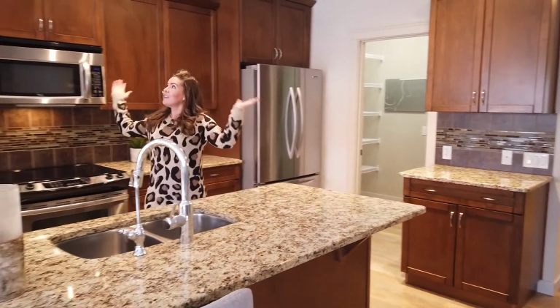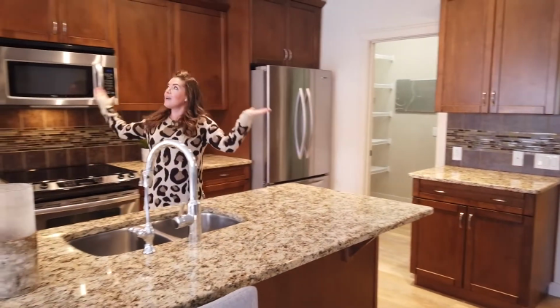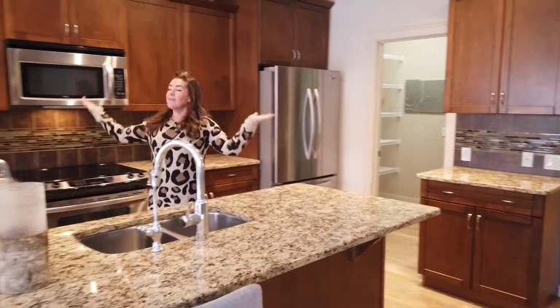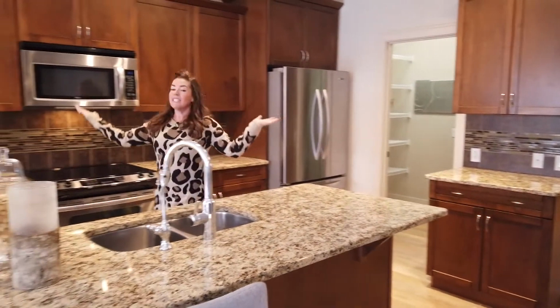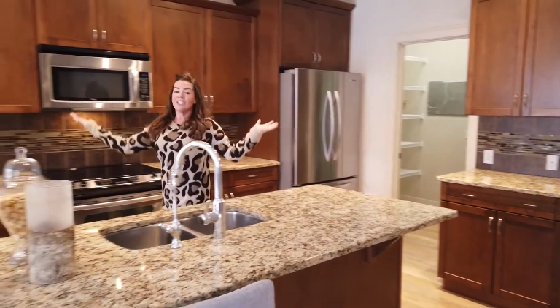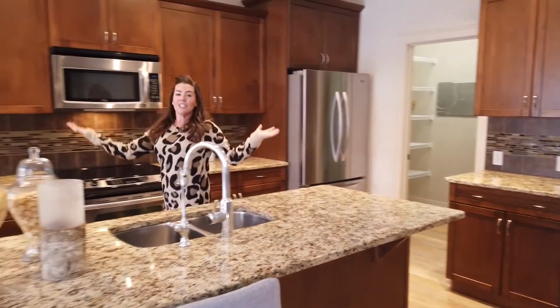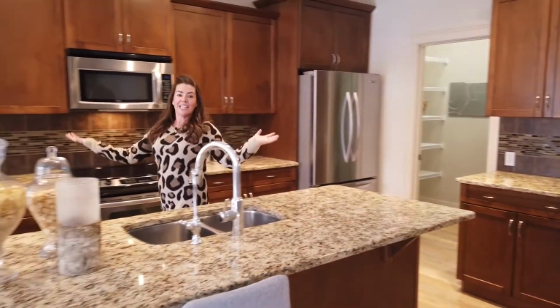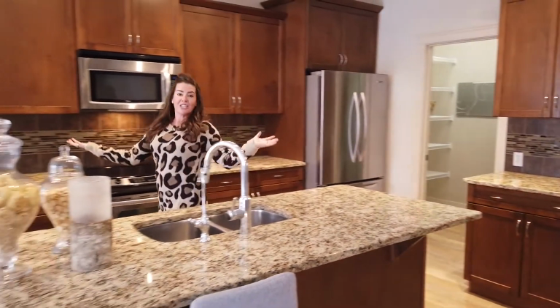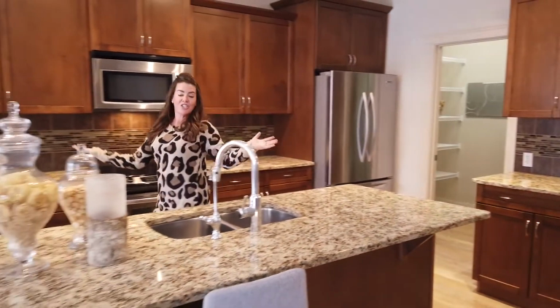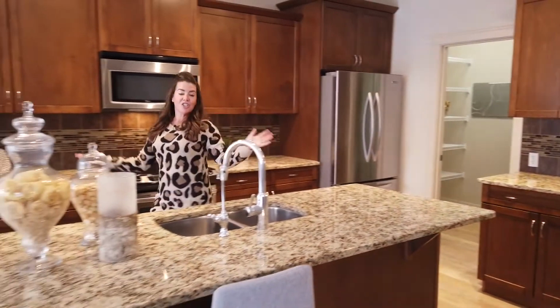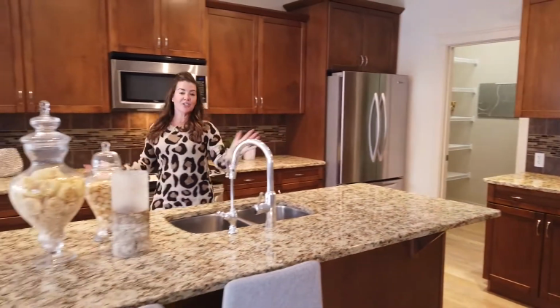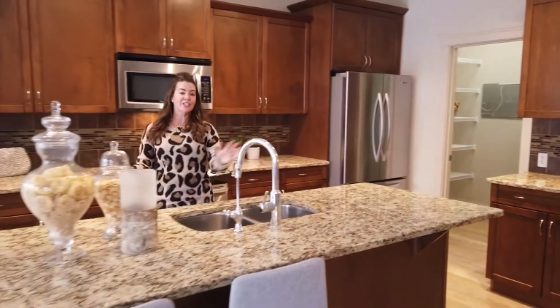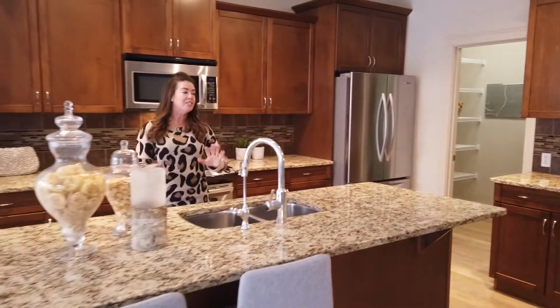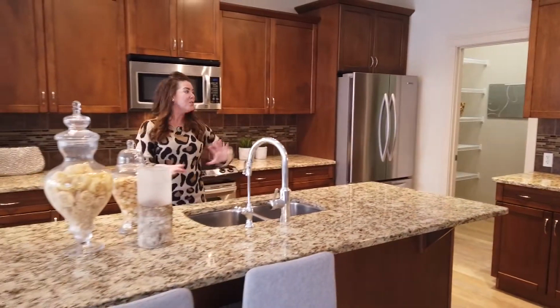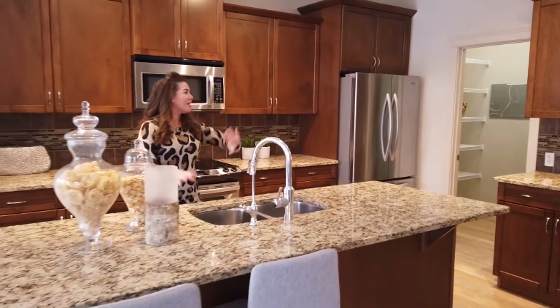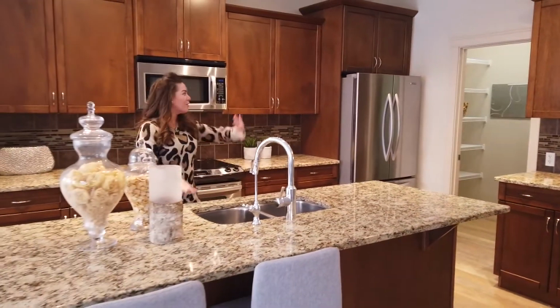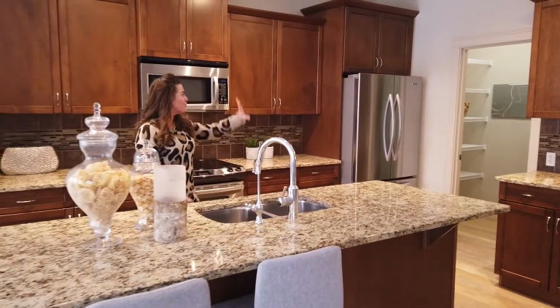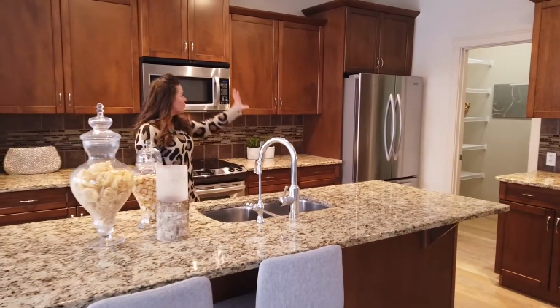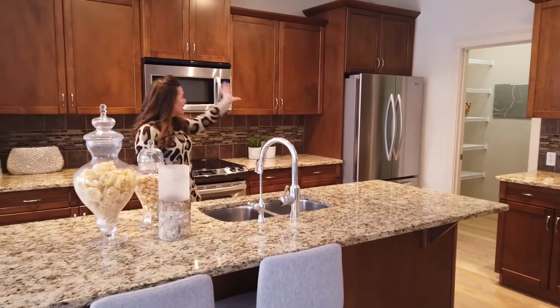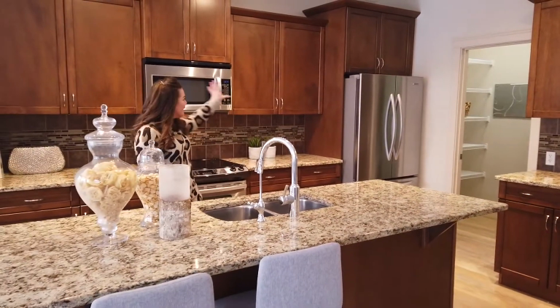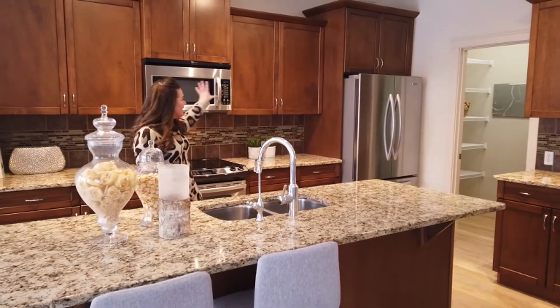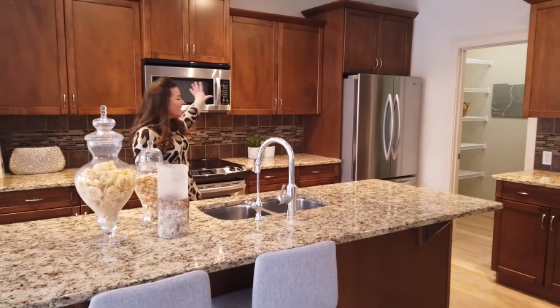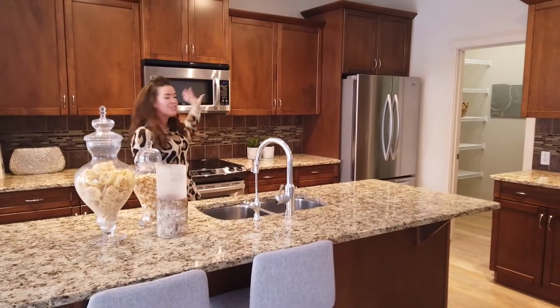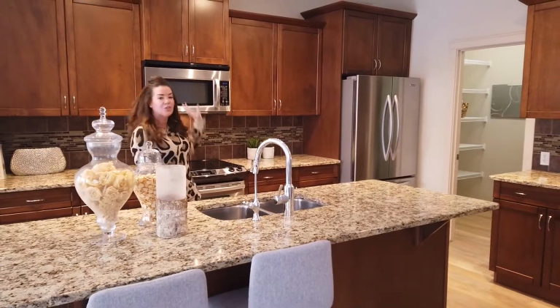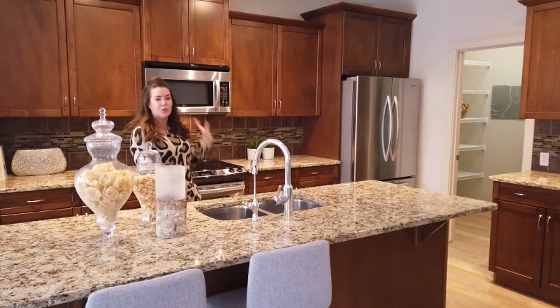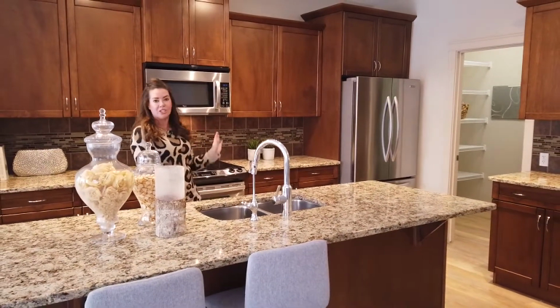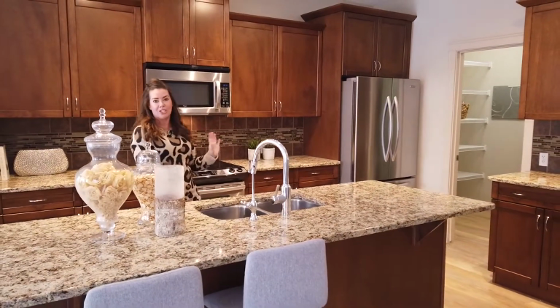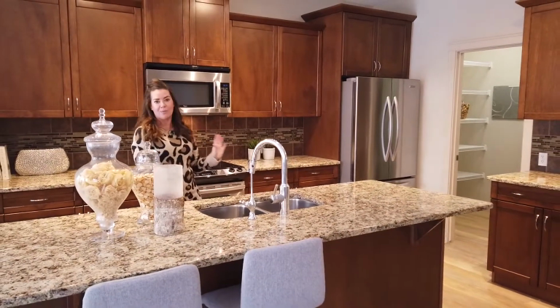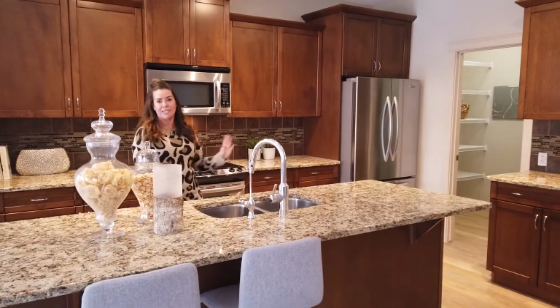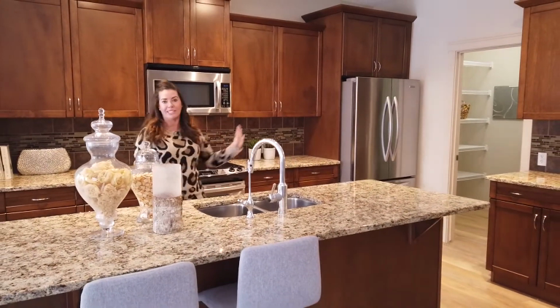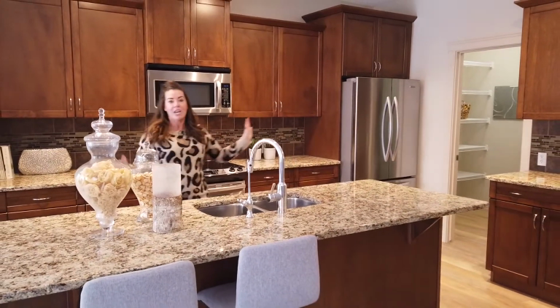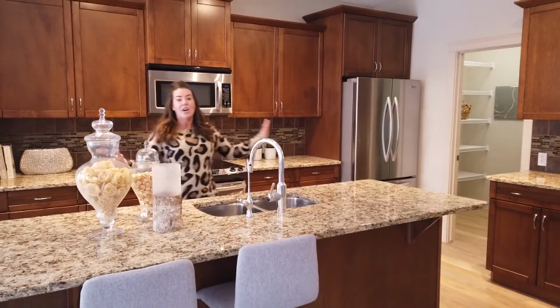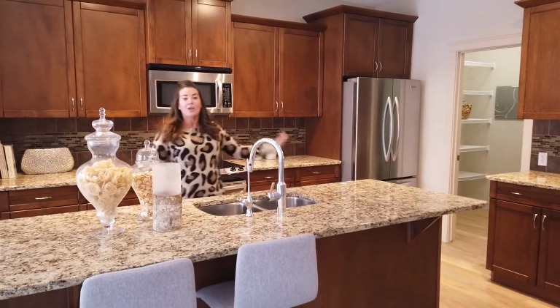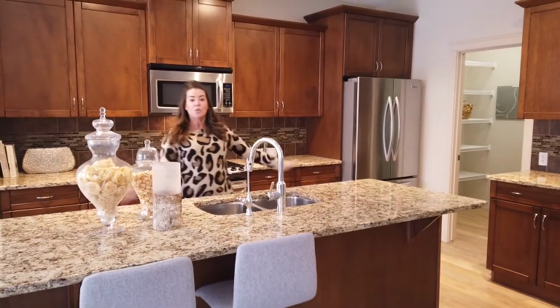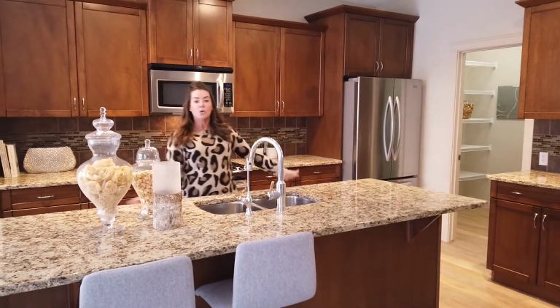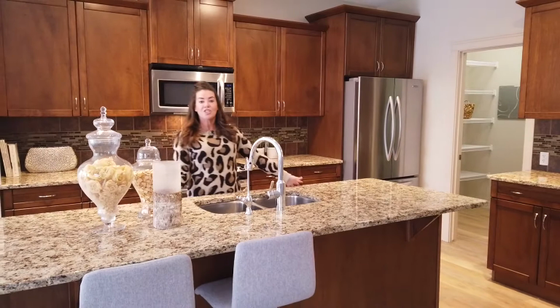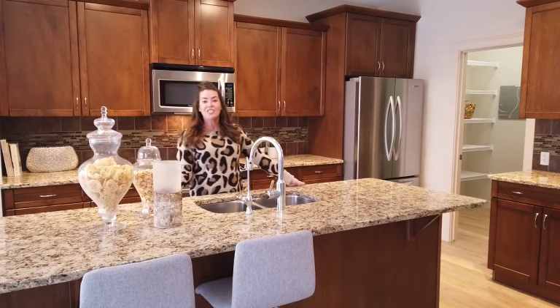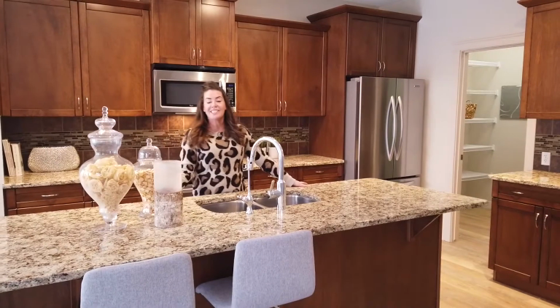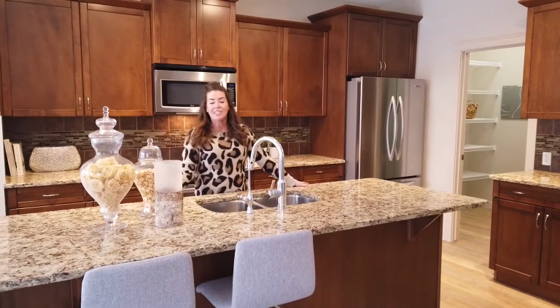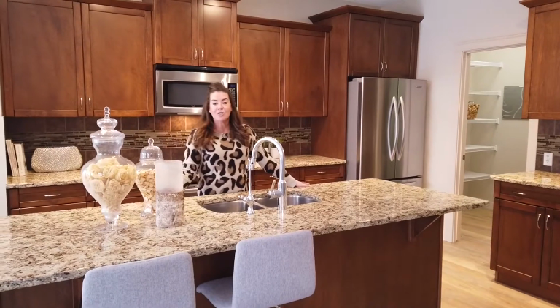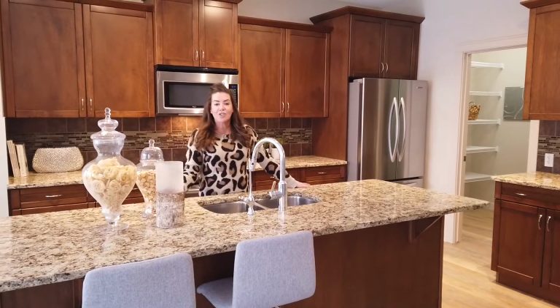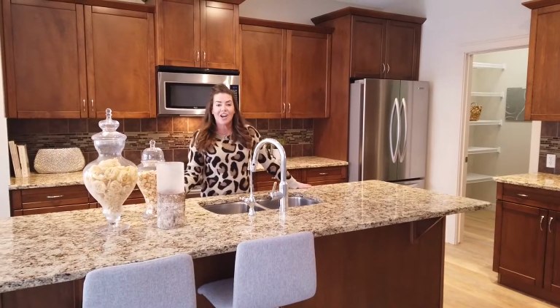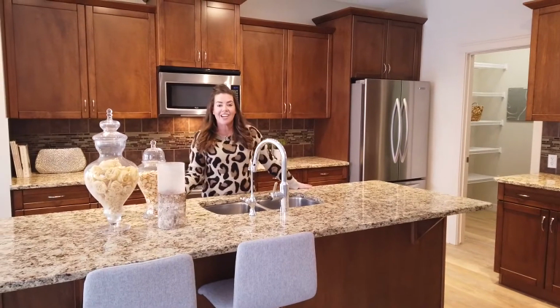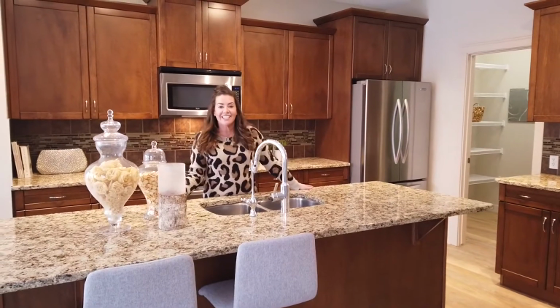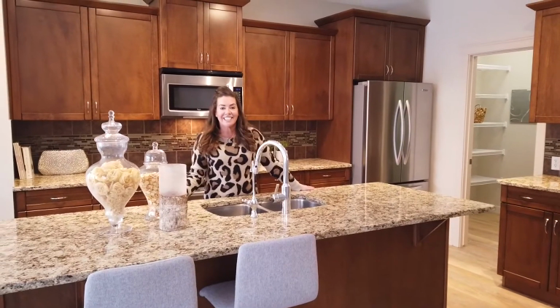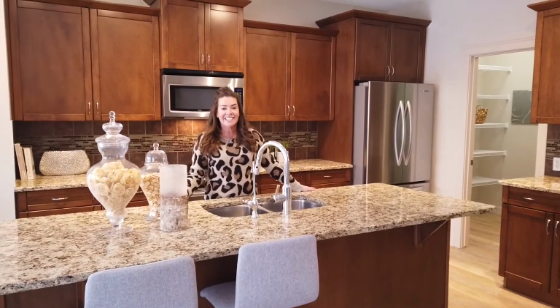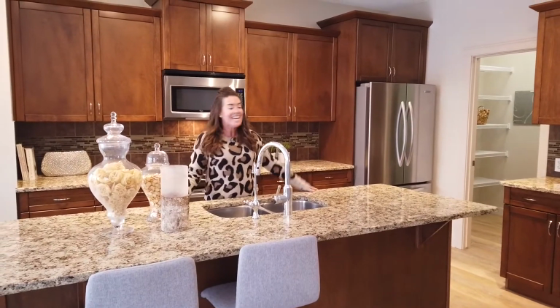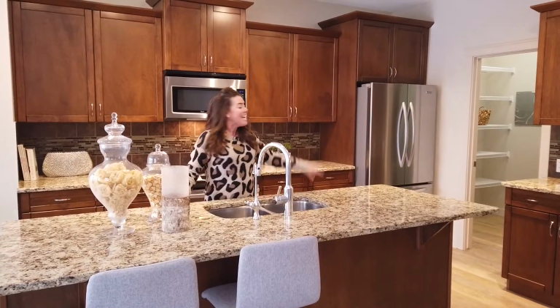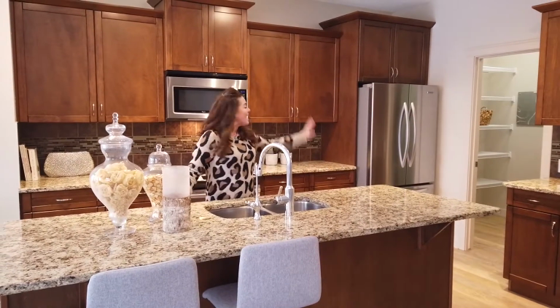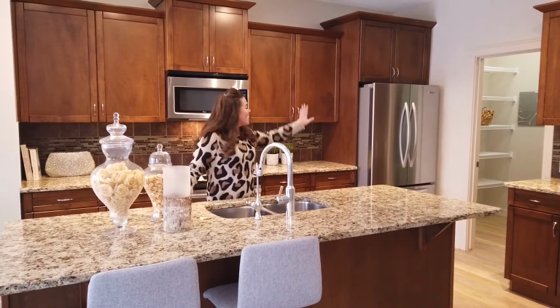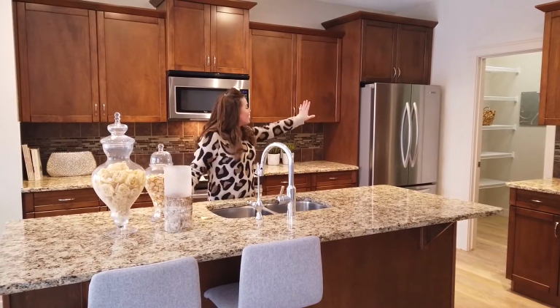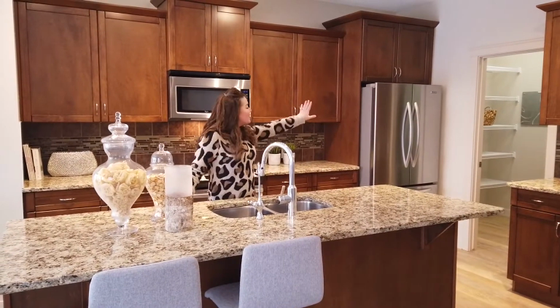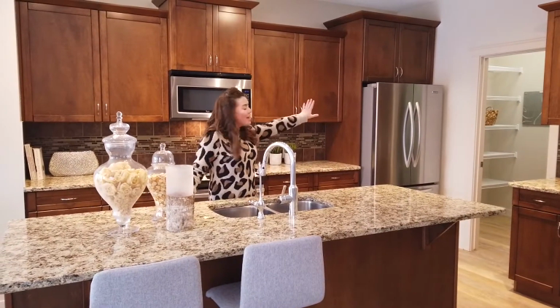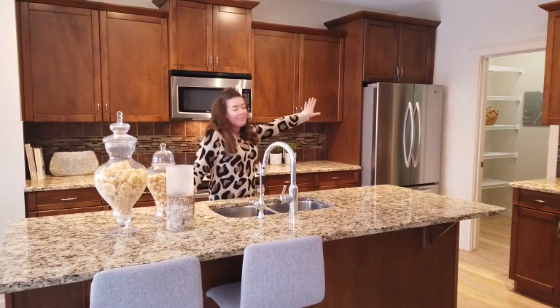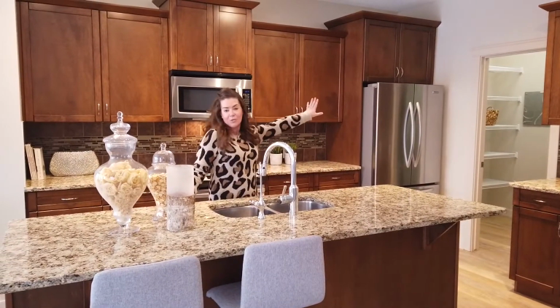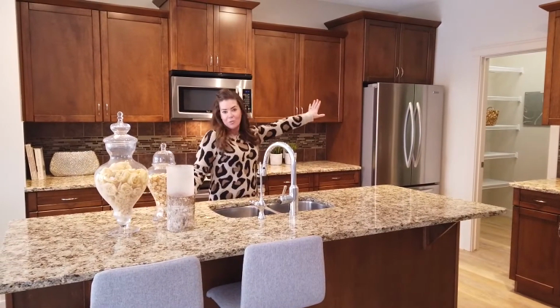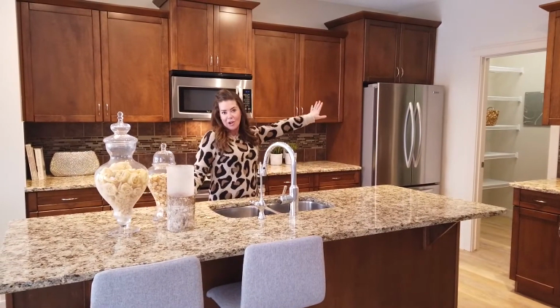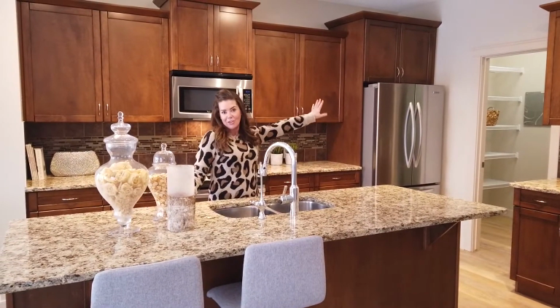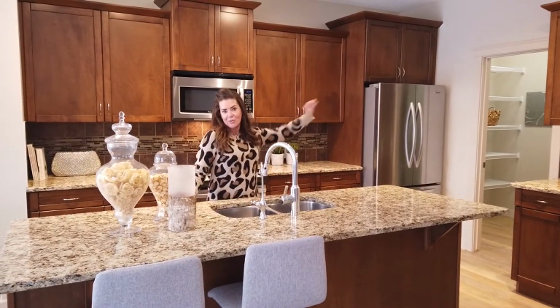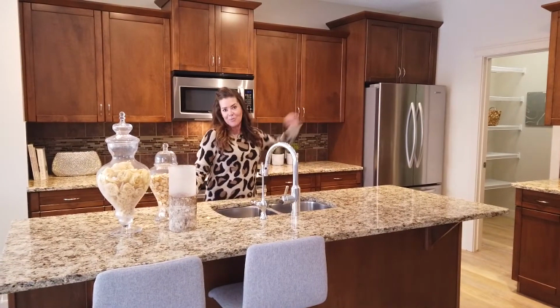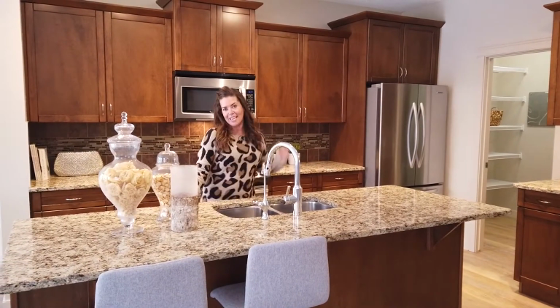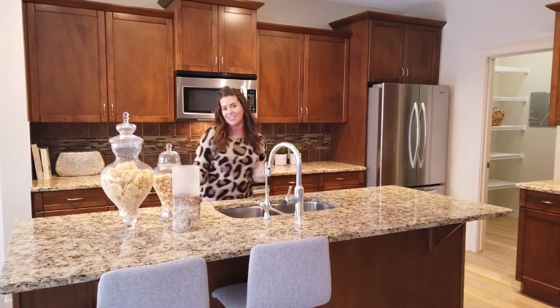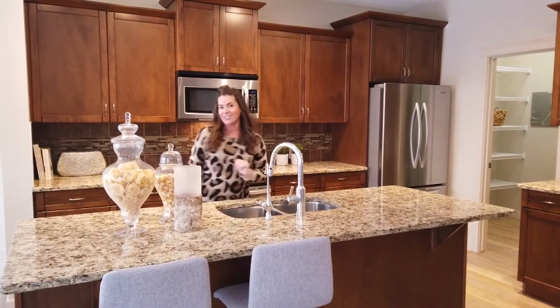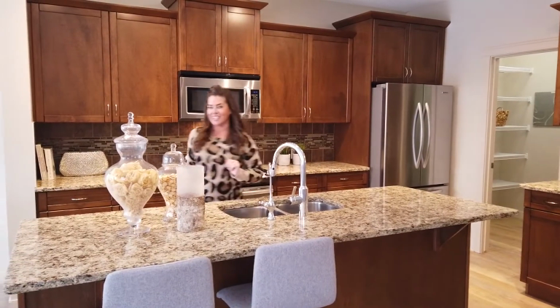Coming into your kitchen you can see you have a really nice storage space, a gorgeous central island, and your walk-through pantry.